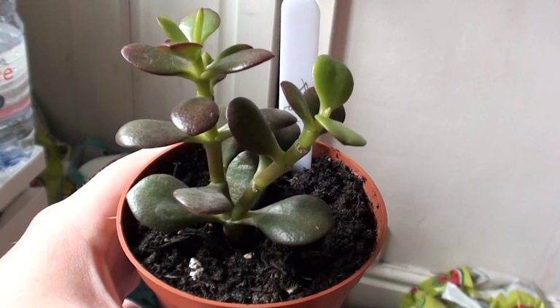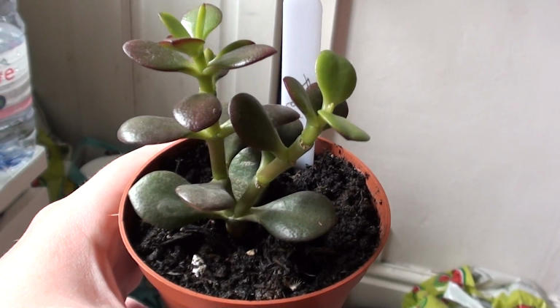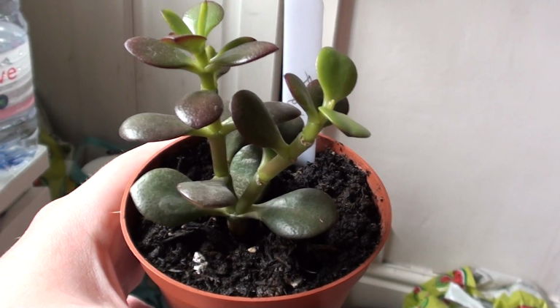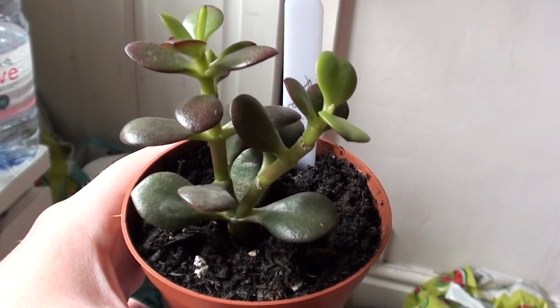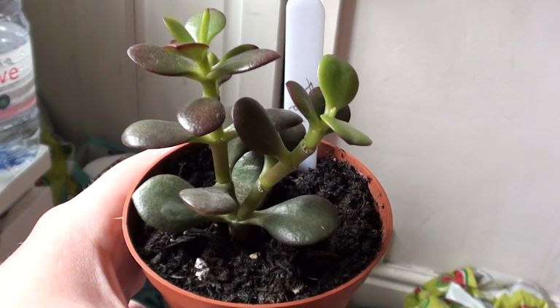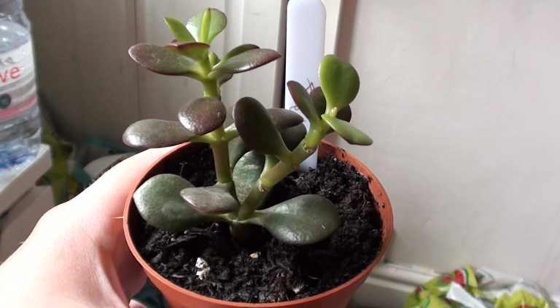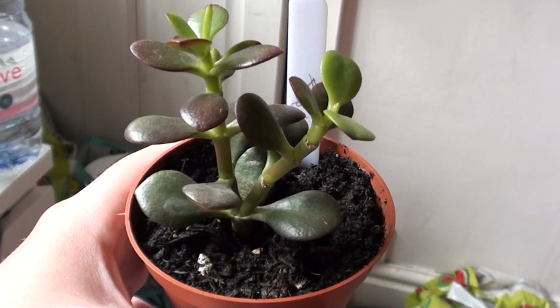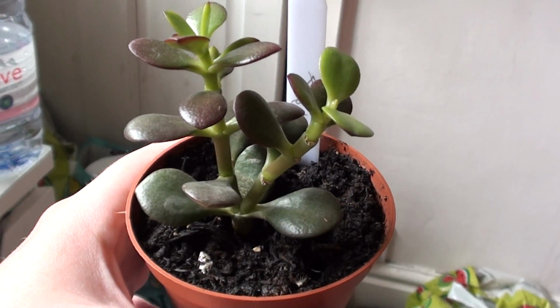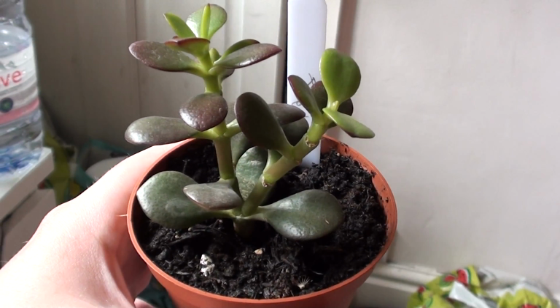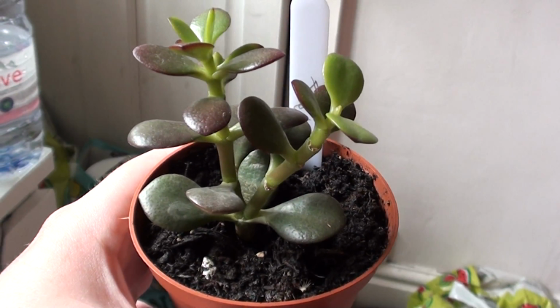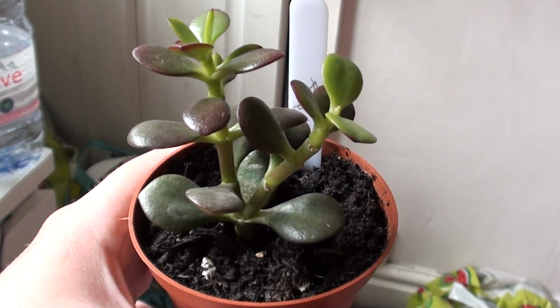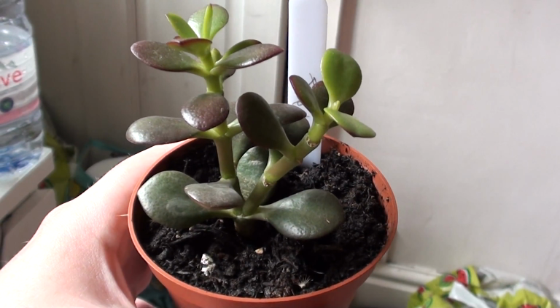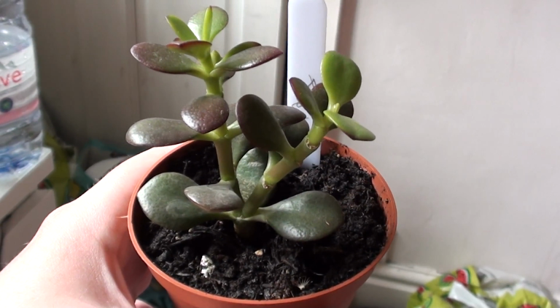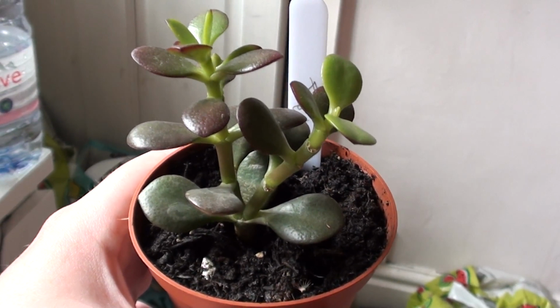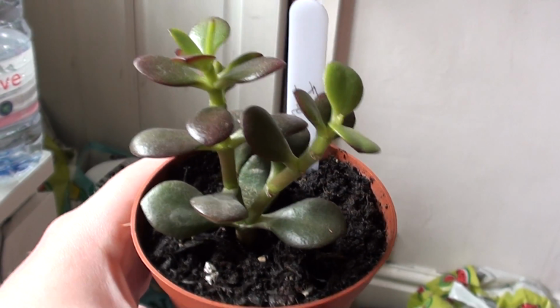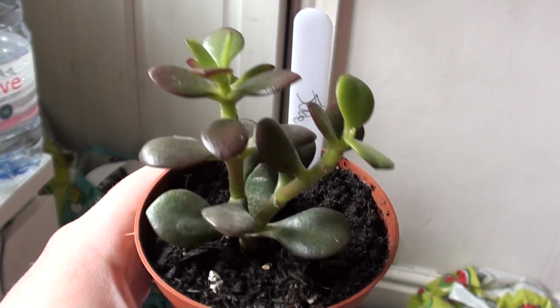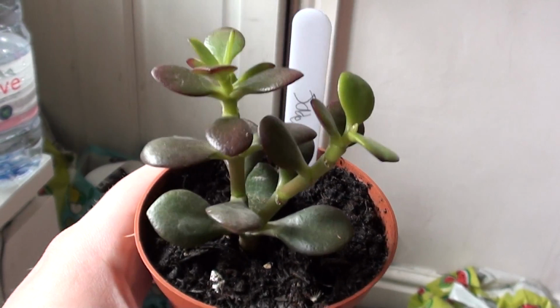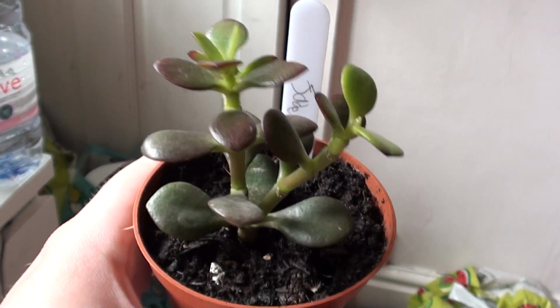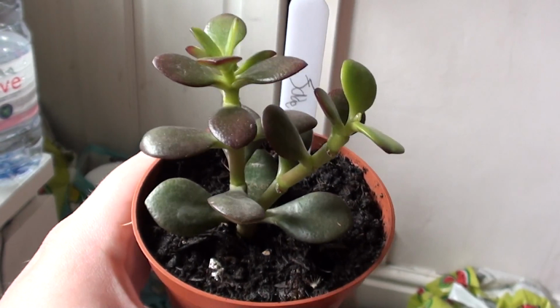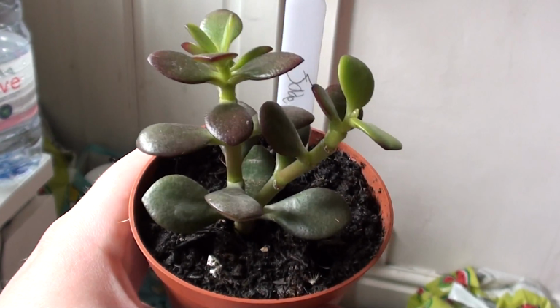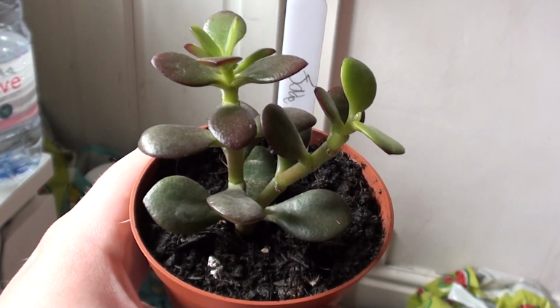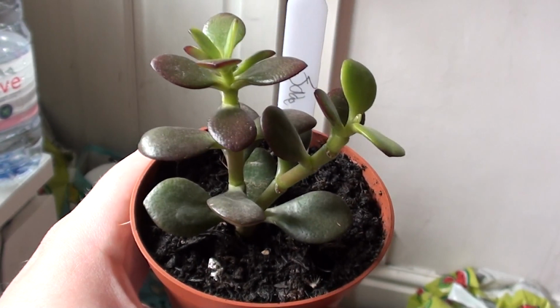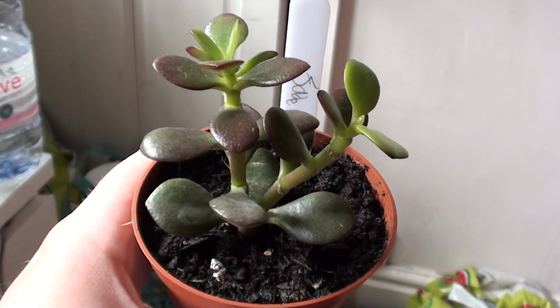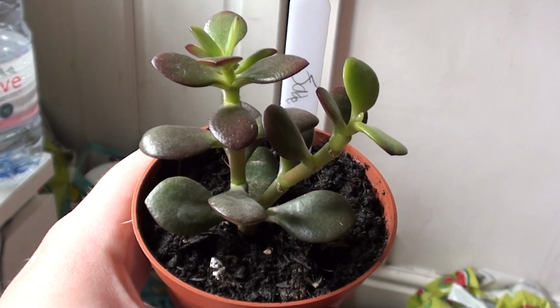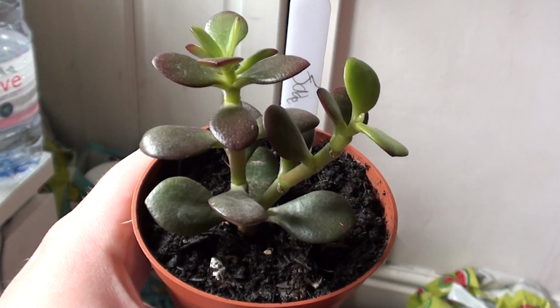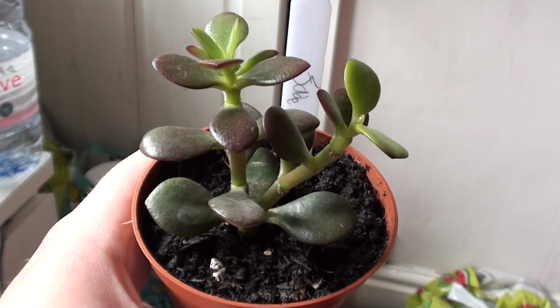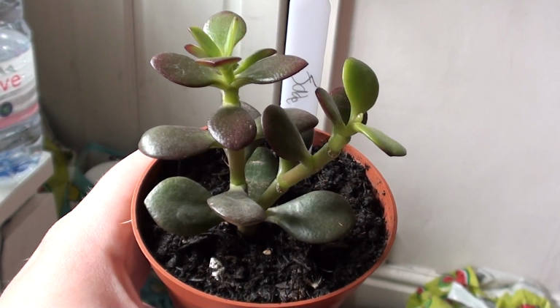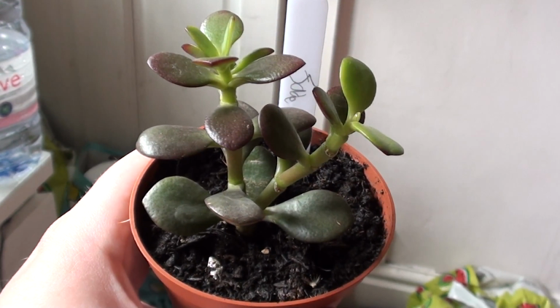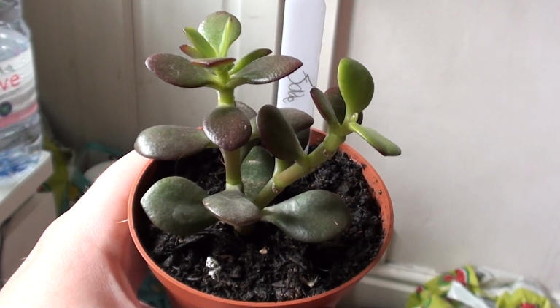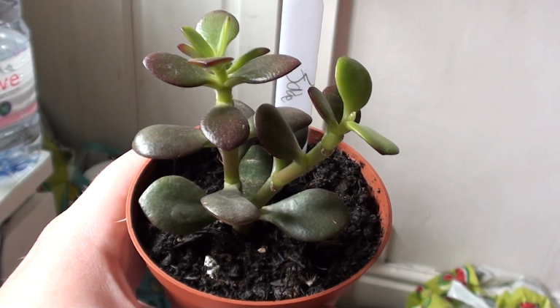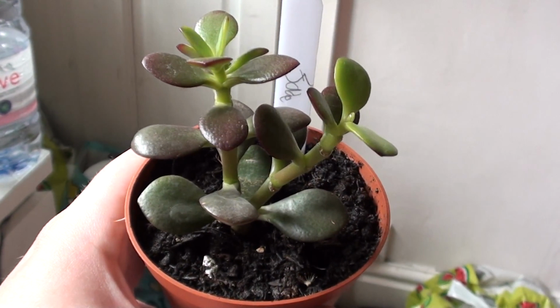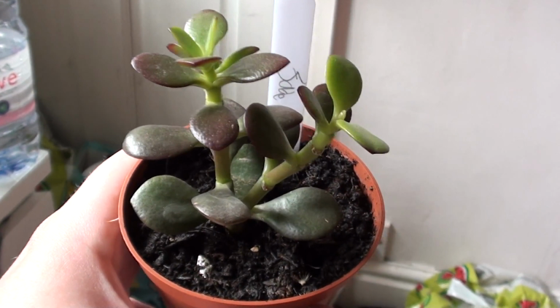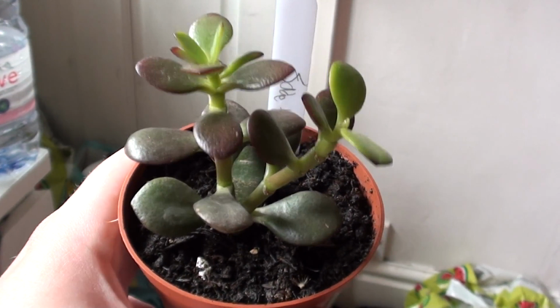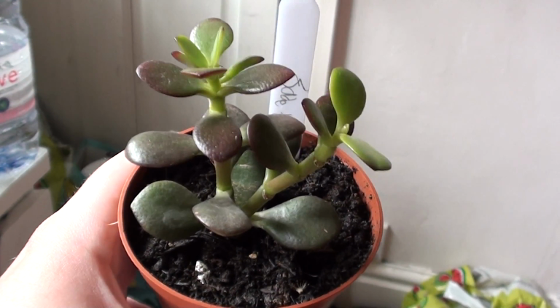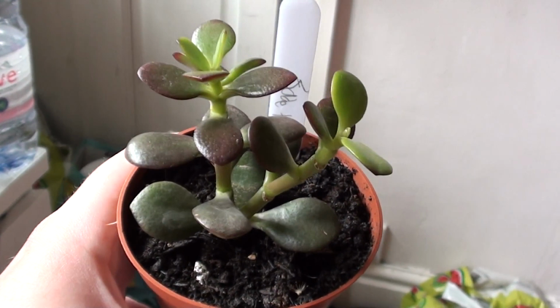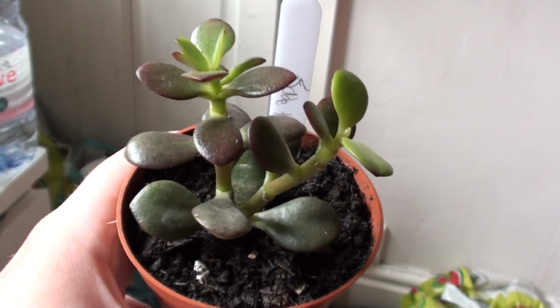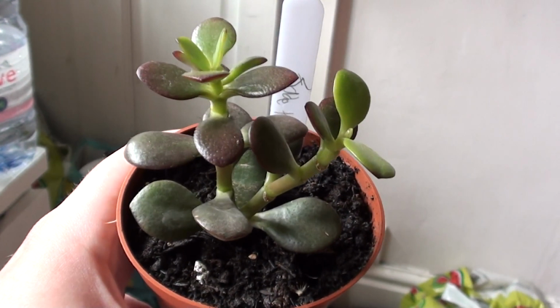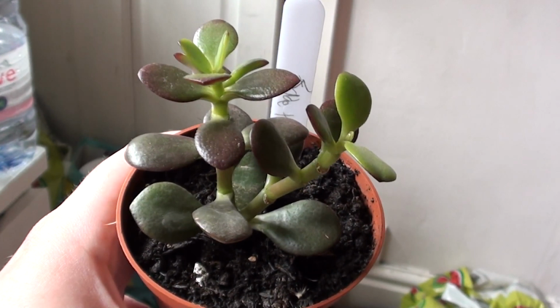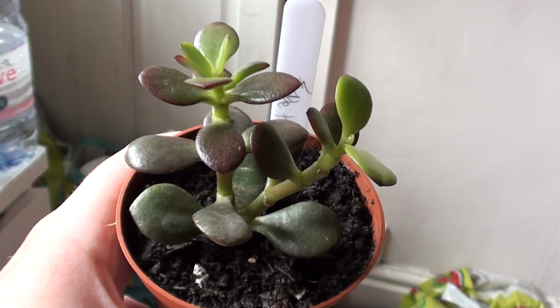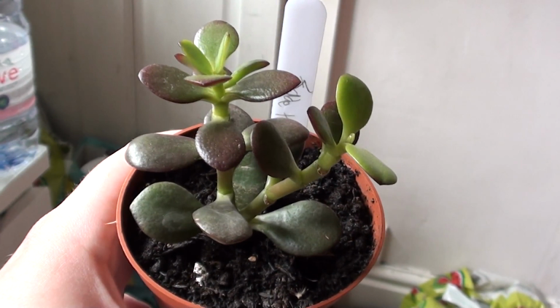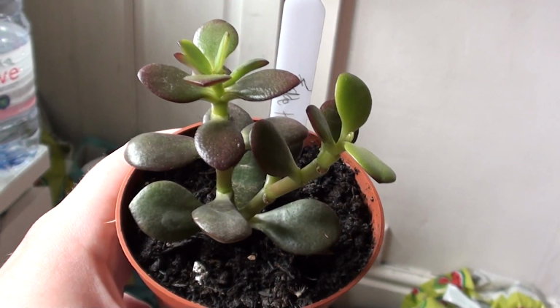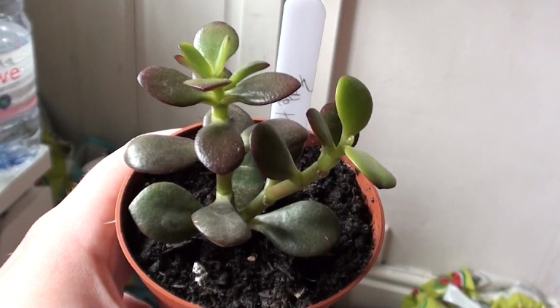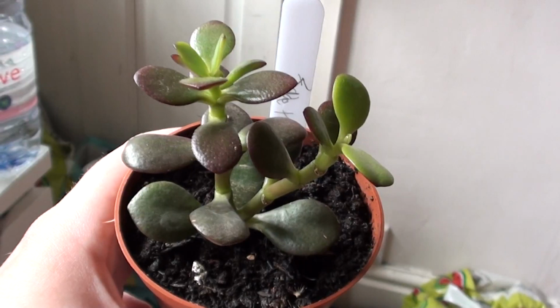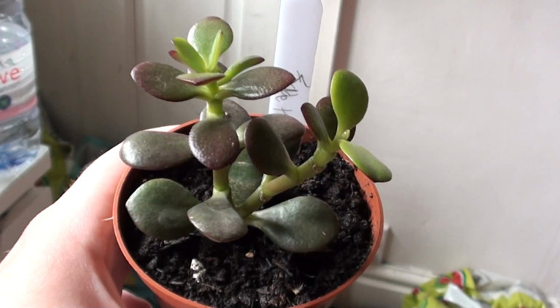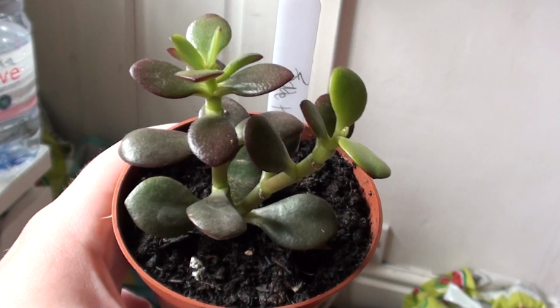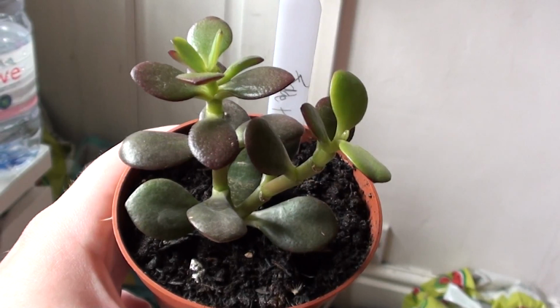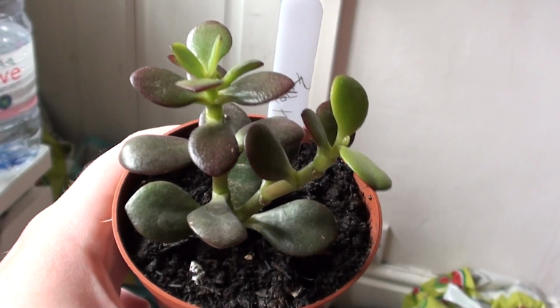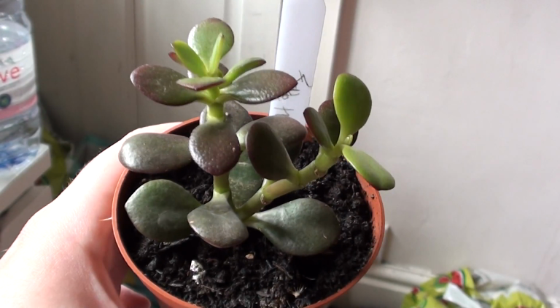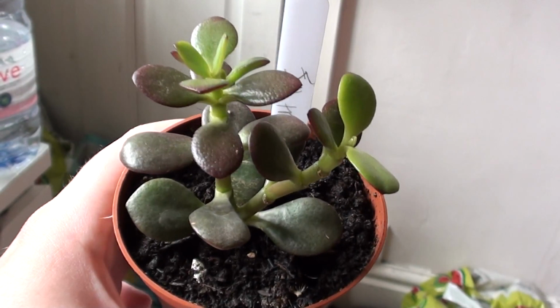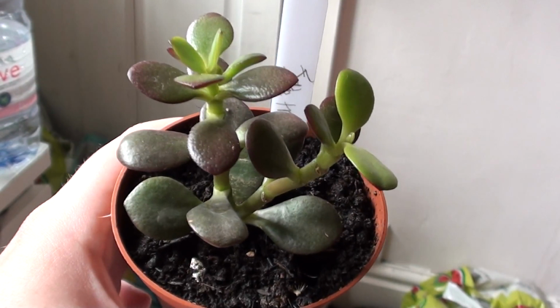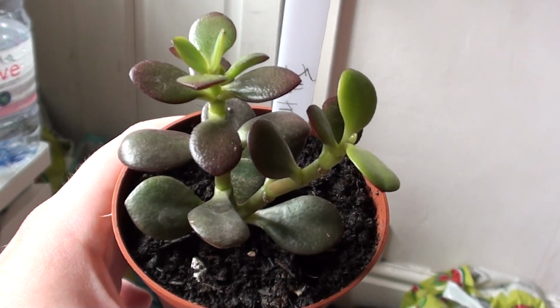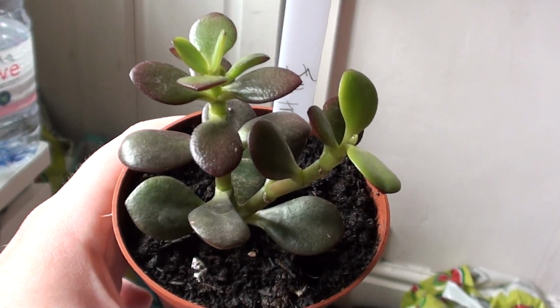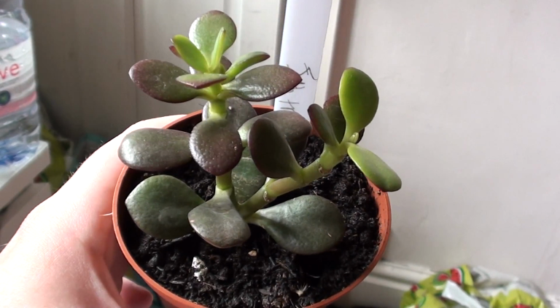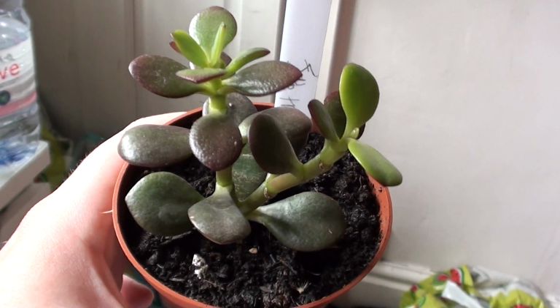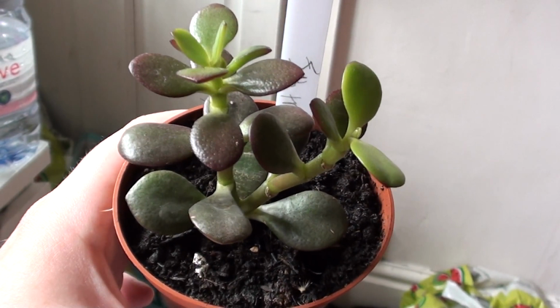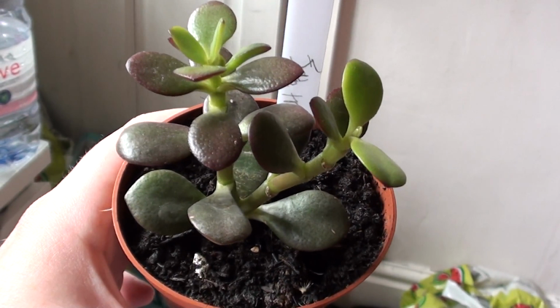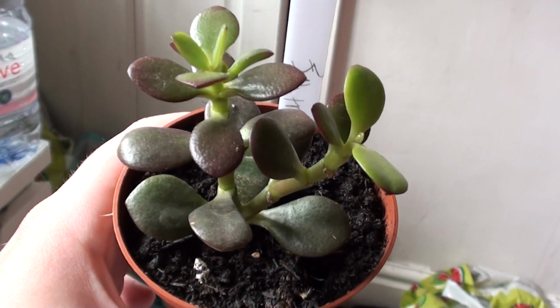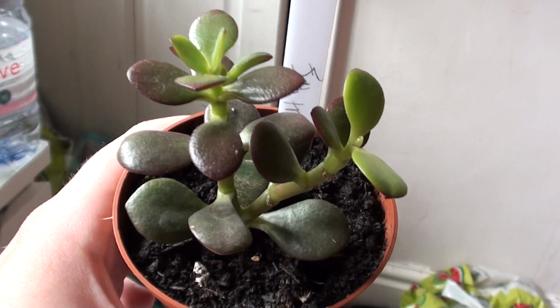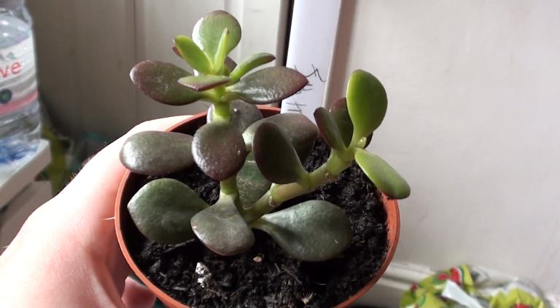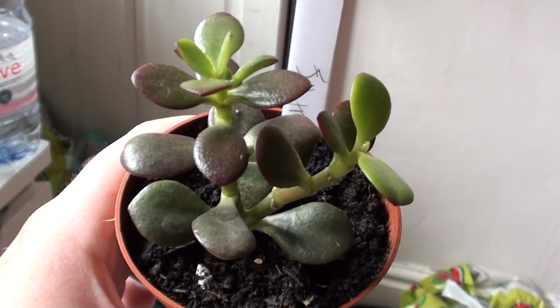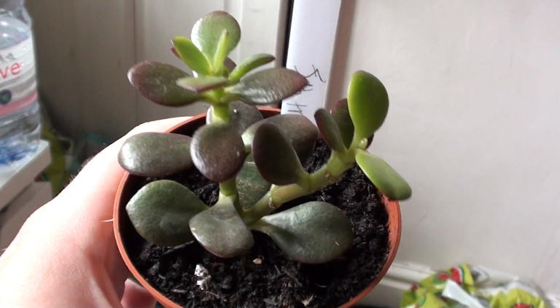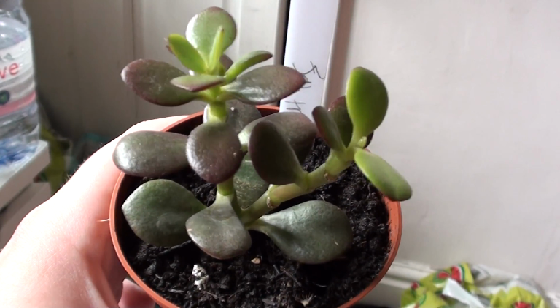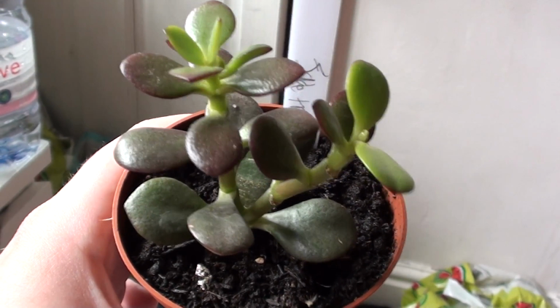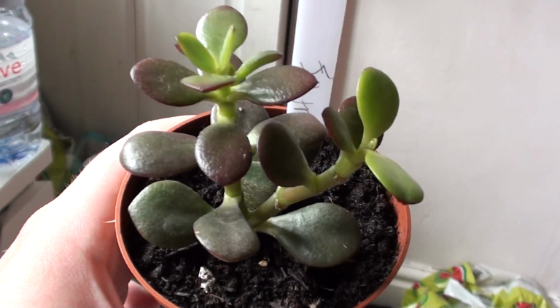Hello, hopefully you're doing ok. This is a Jade Tree. Jade Trees are really easy to look after.